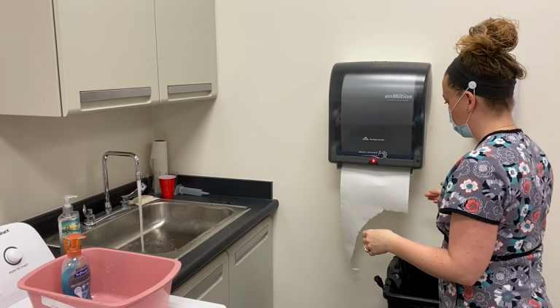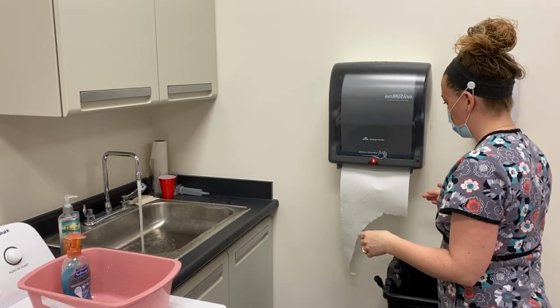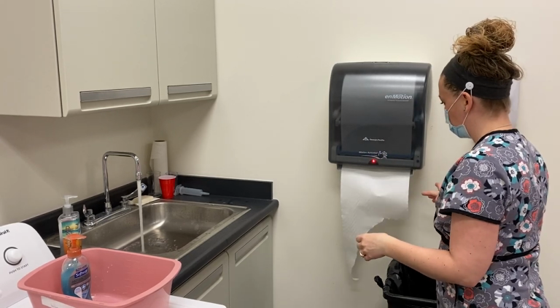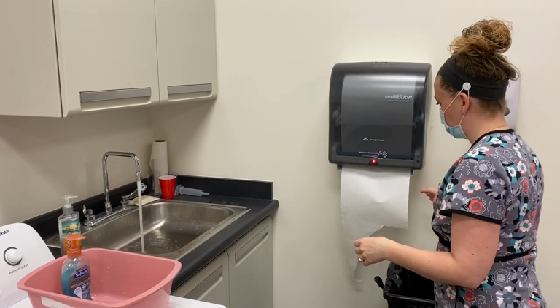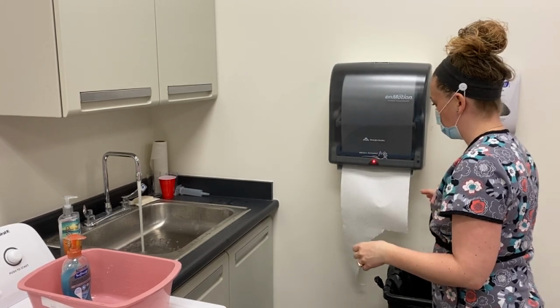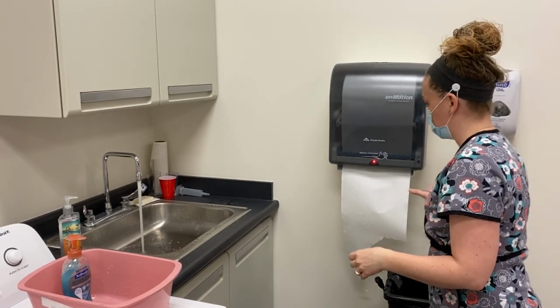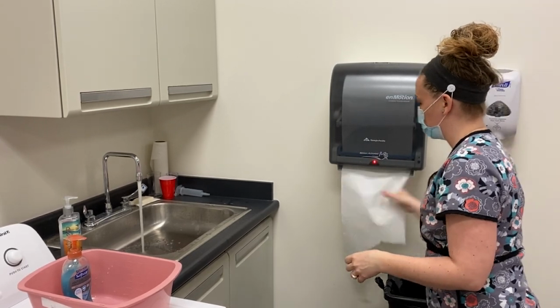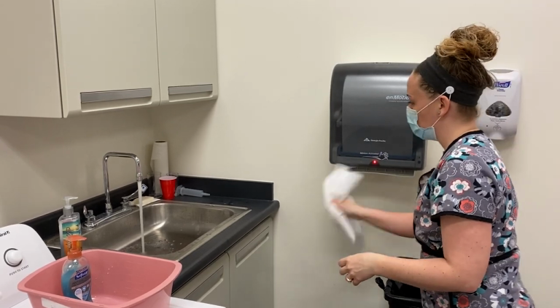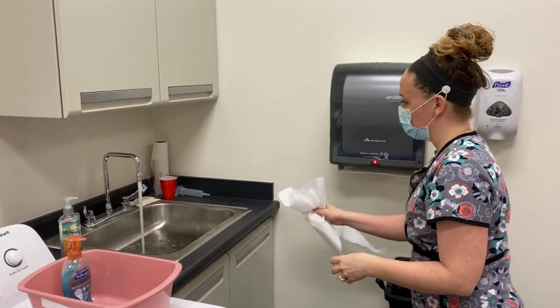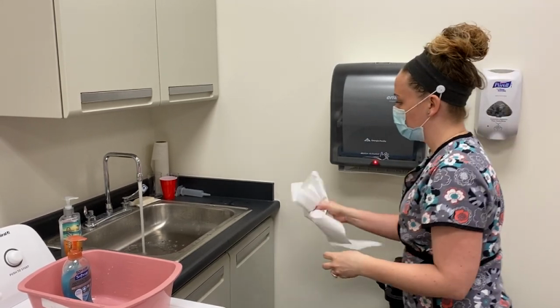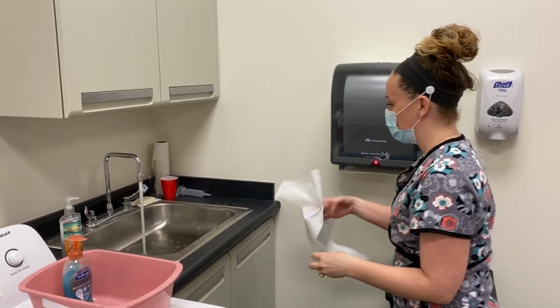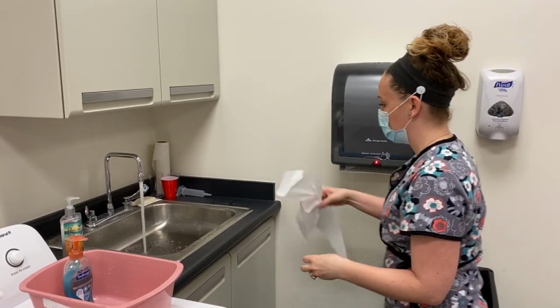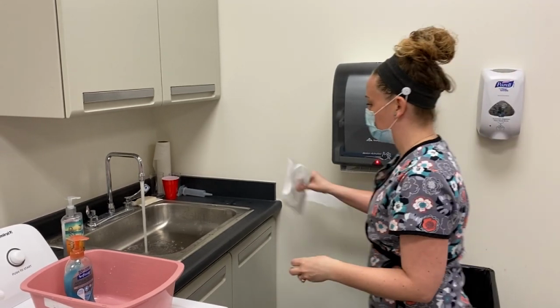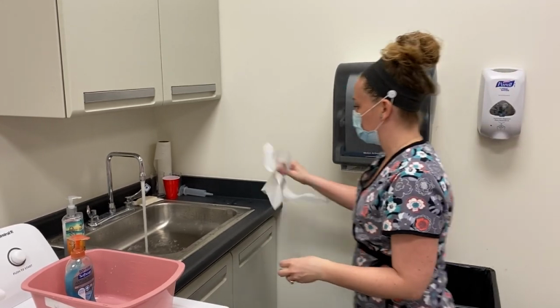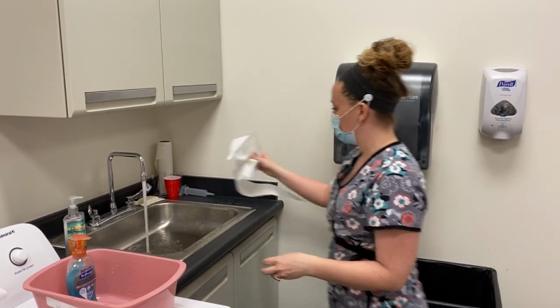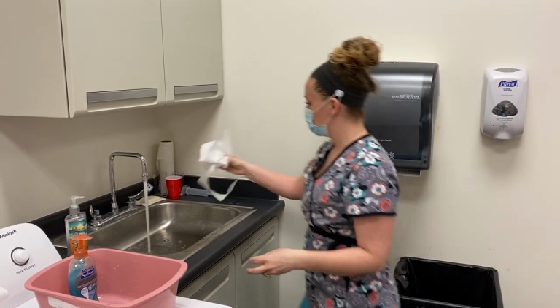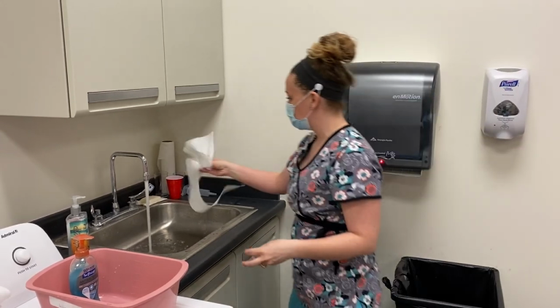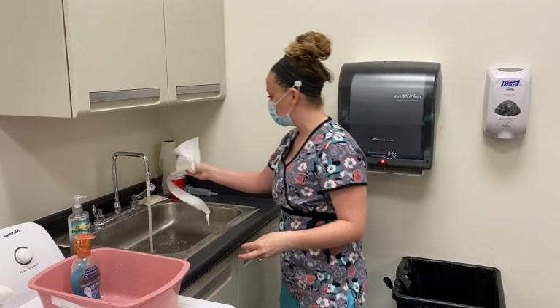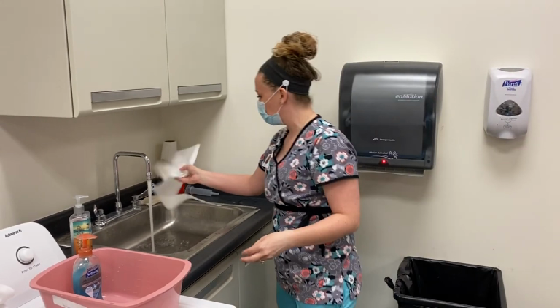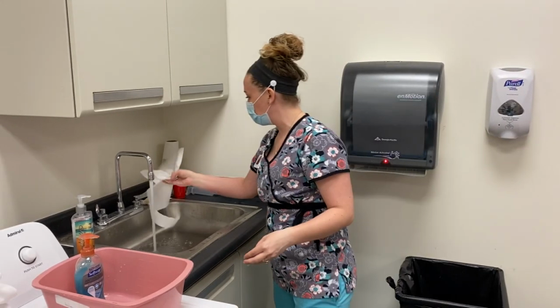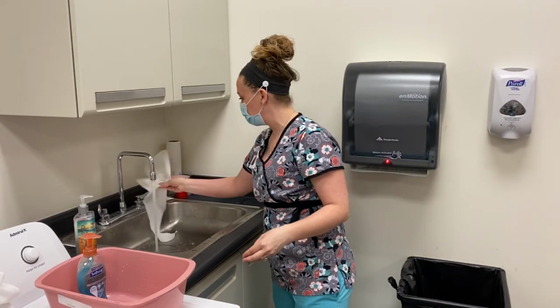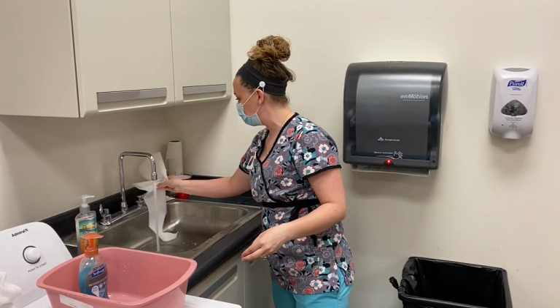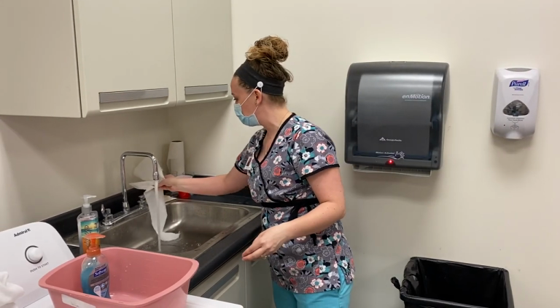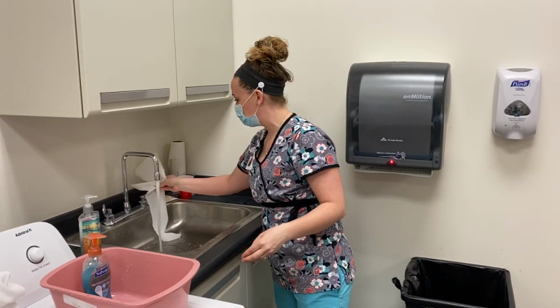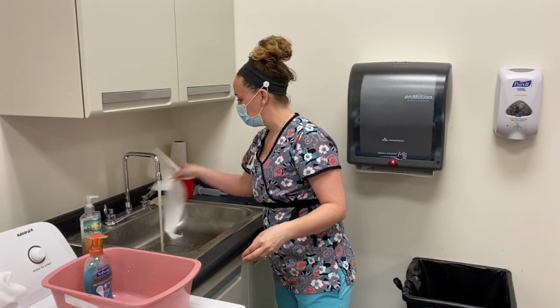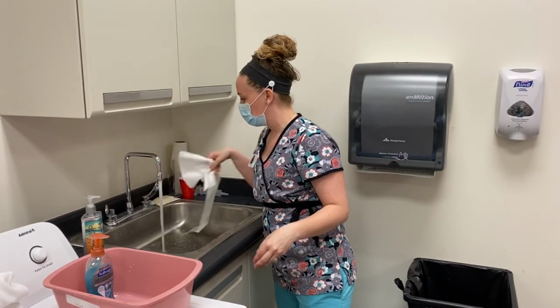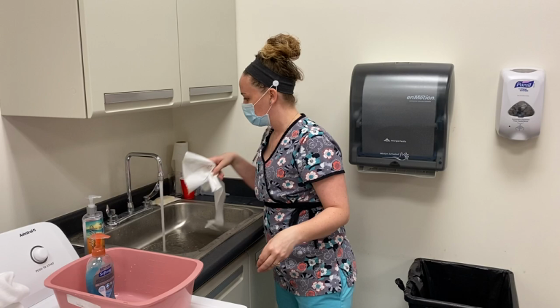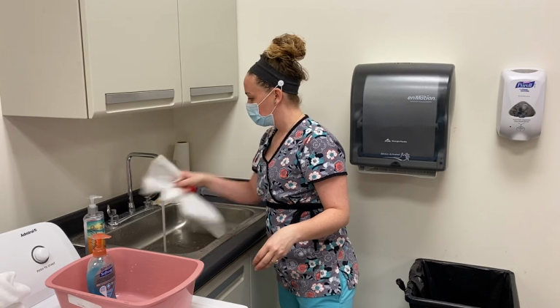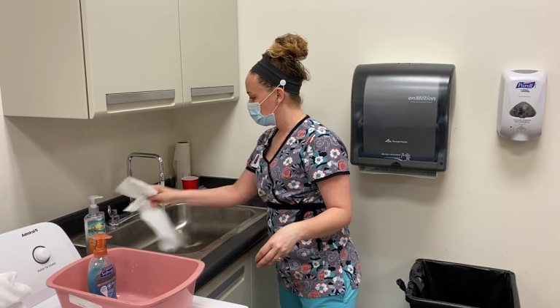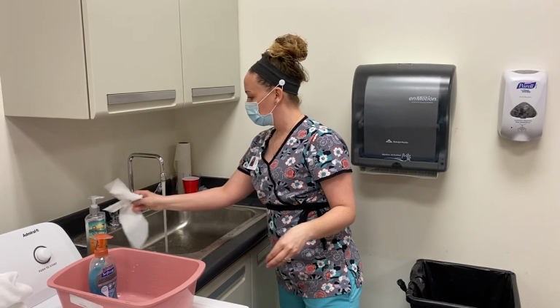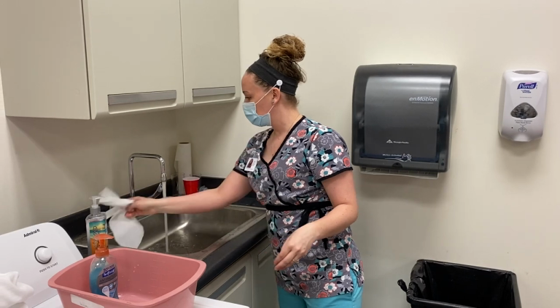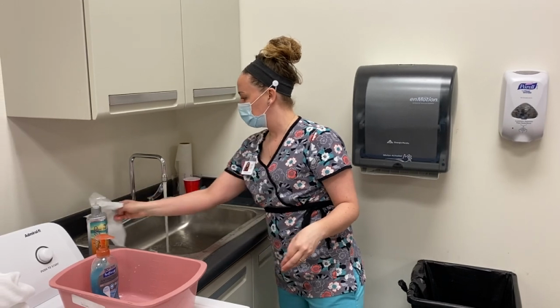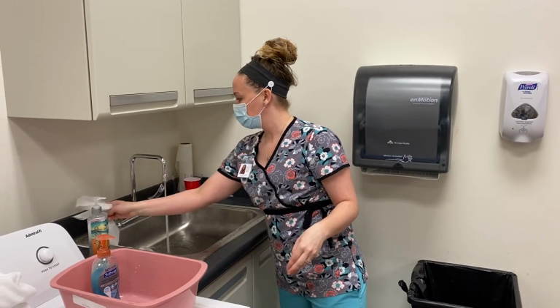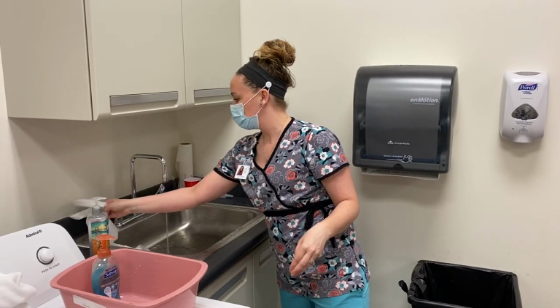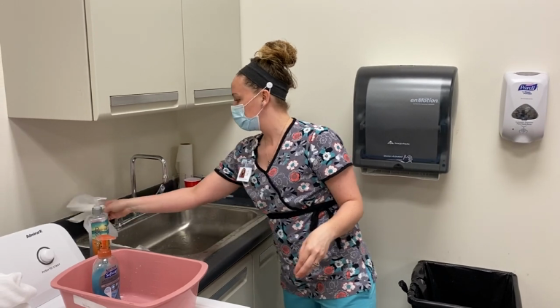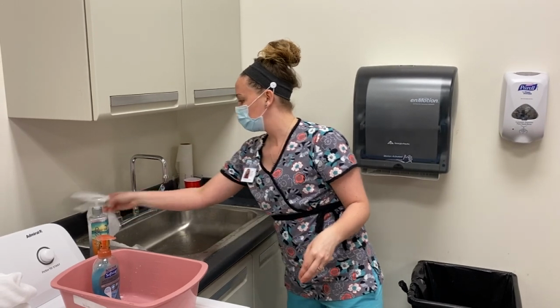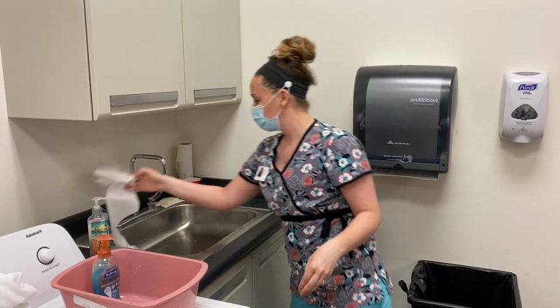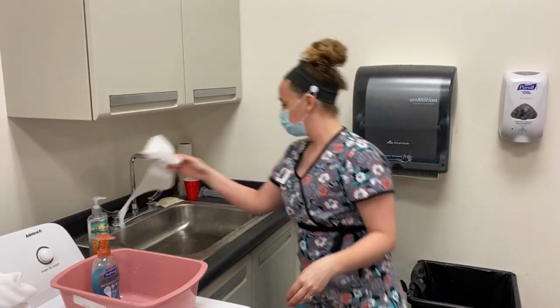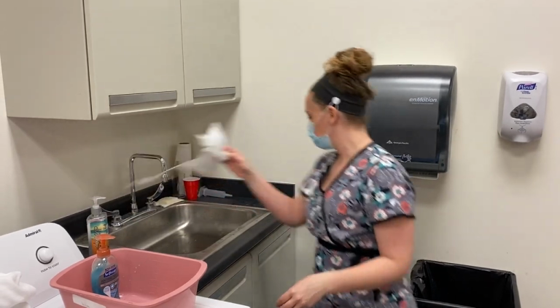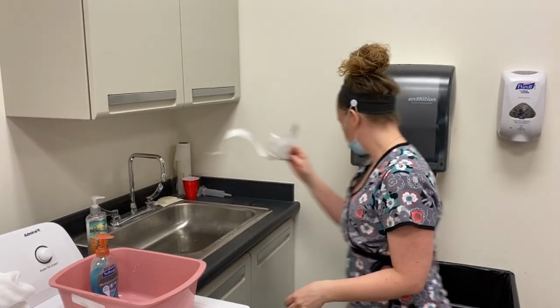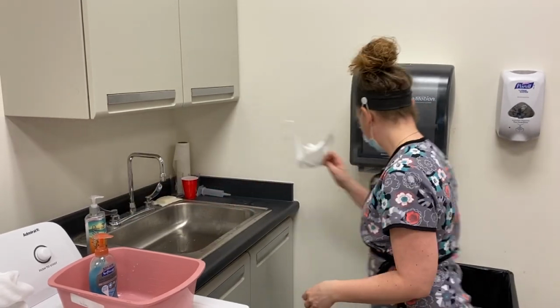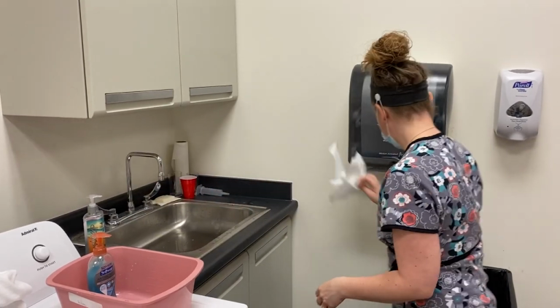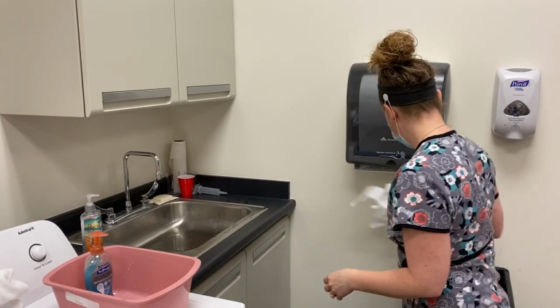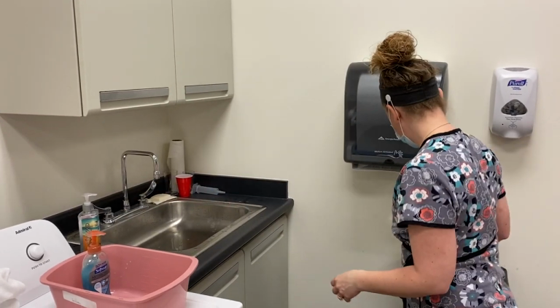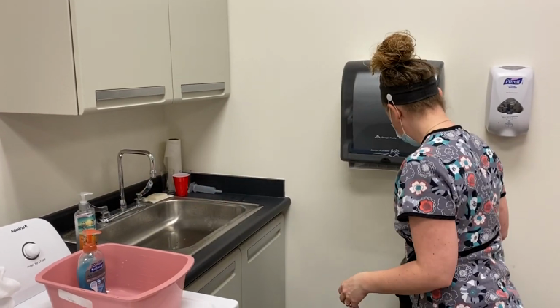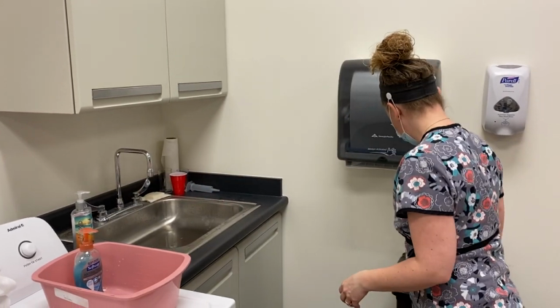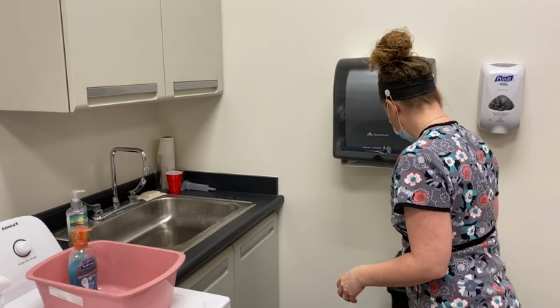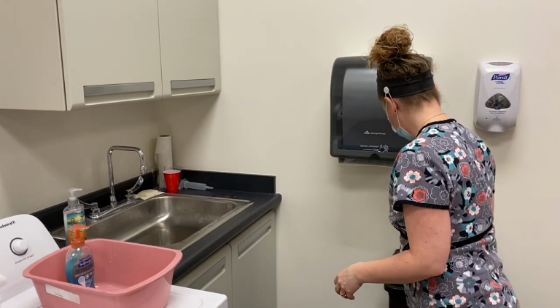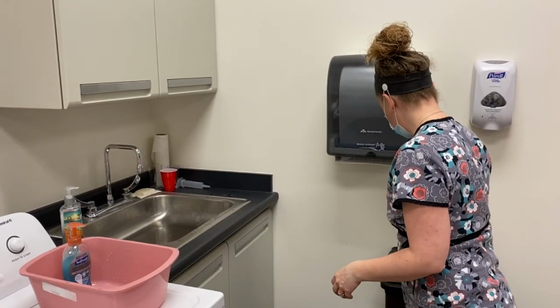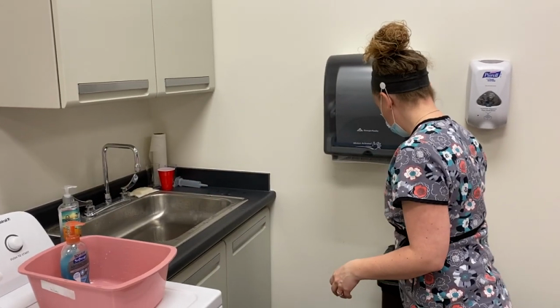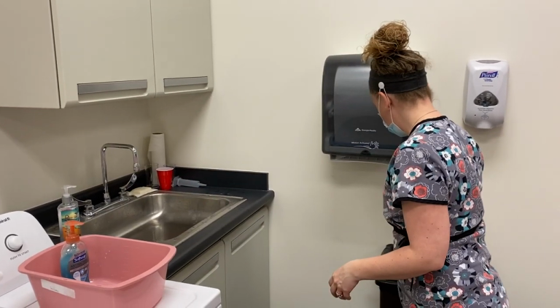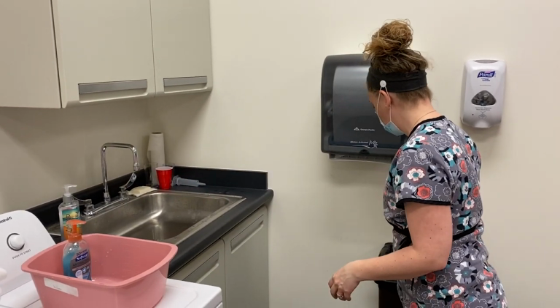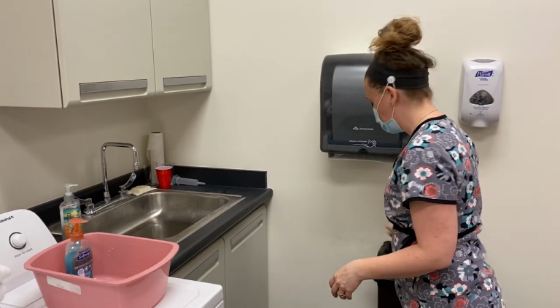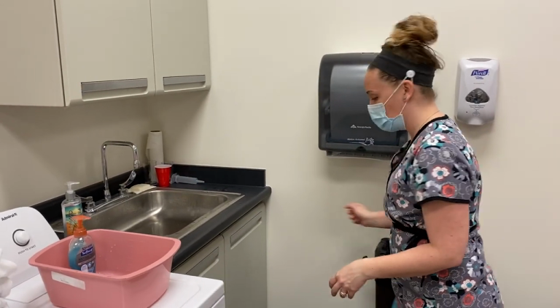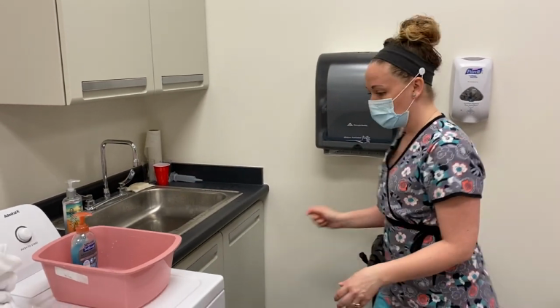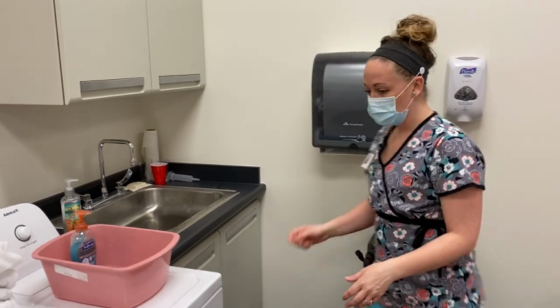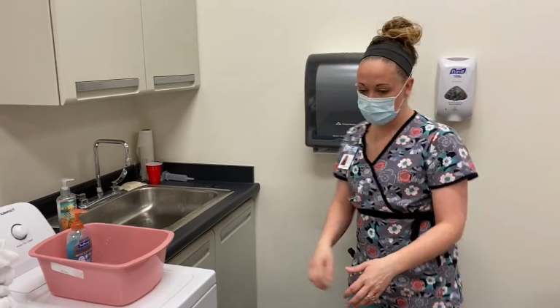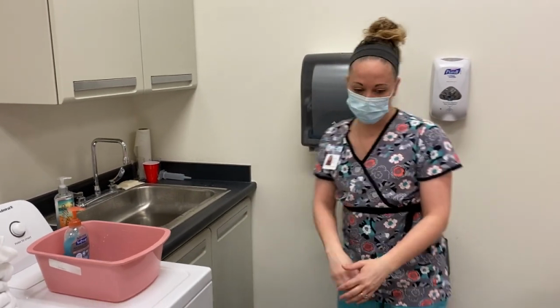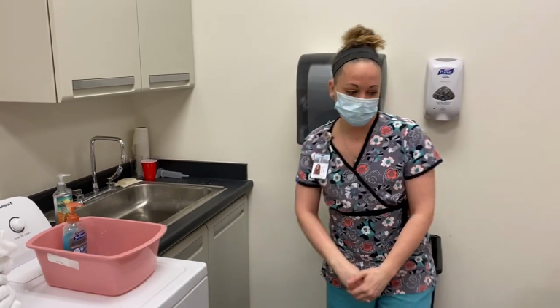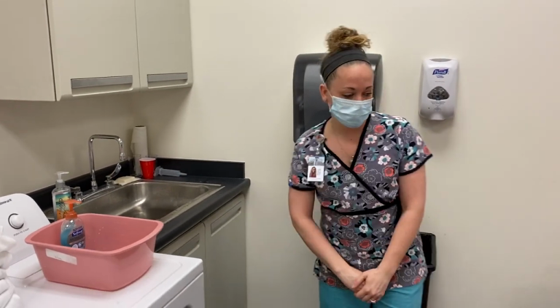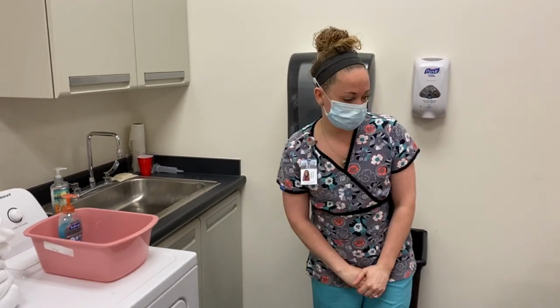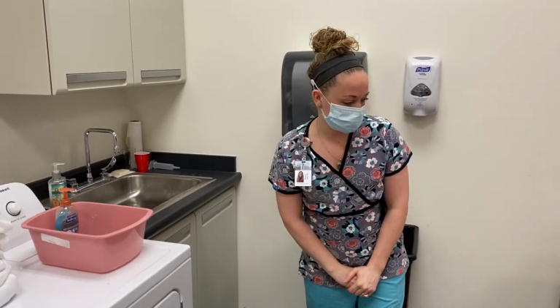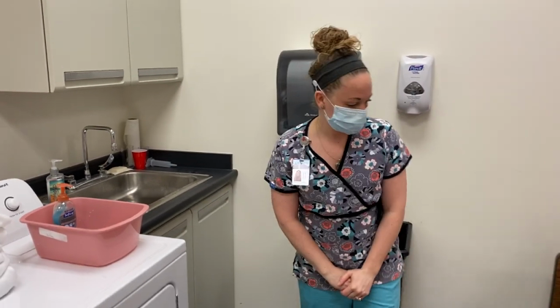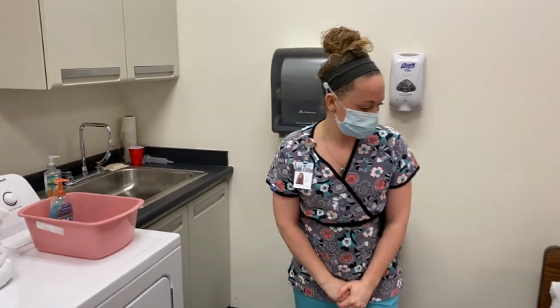I'm going to shut my sink off with a clean paper towel and I'm all finished.